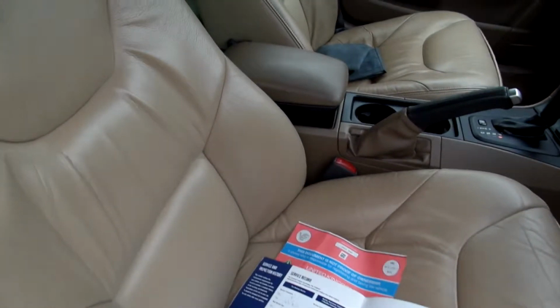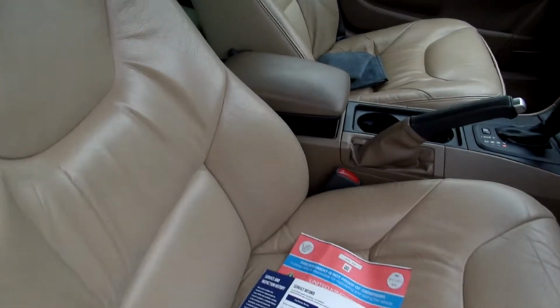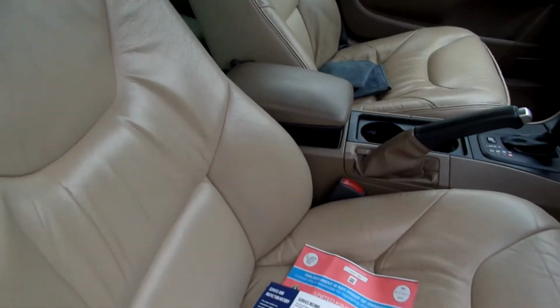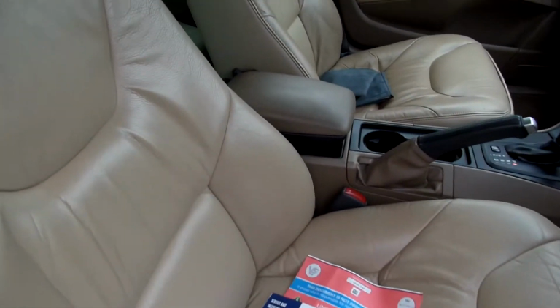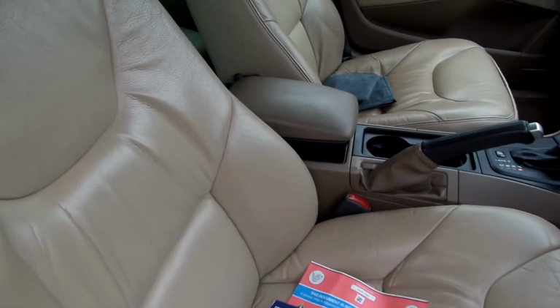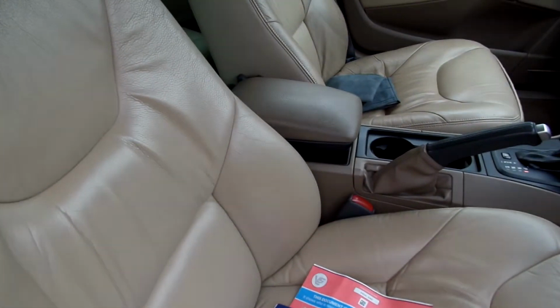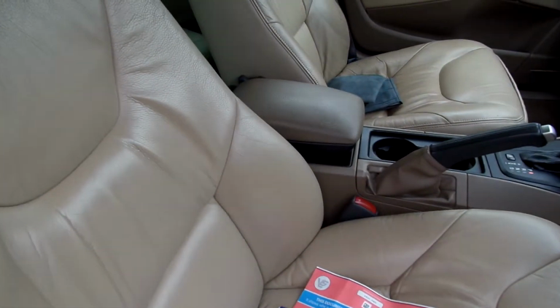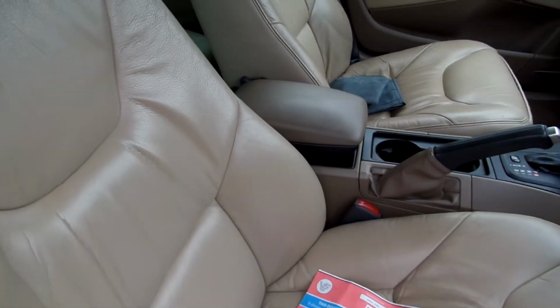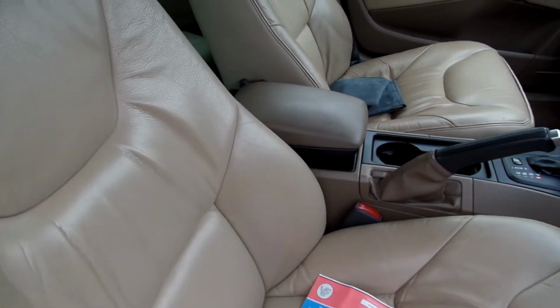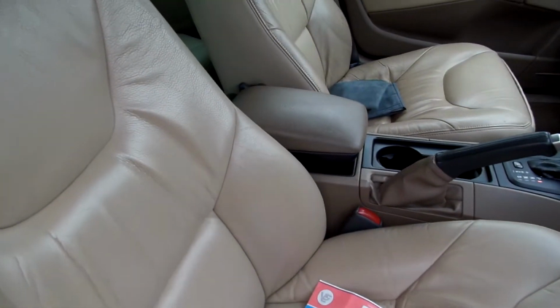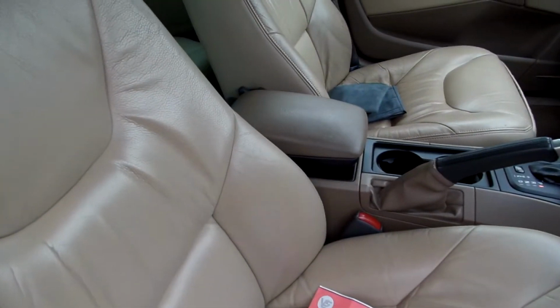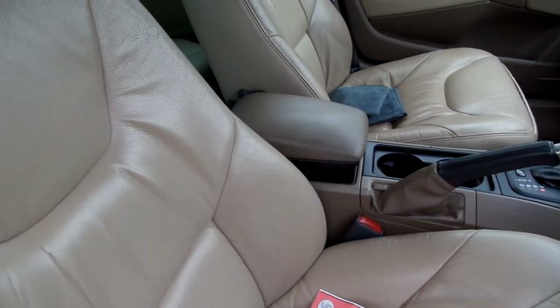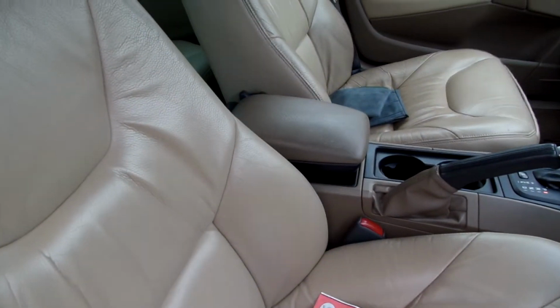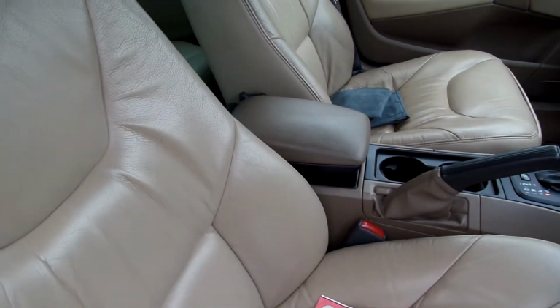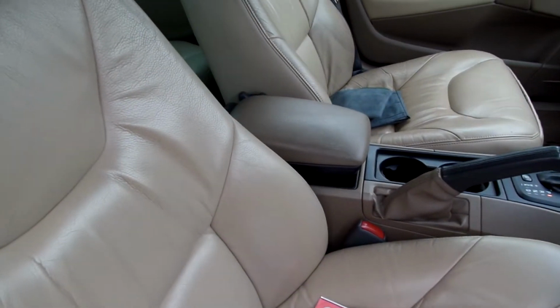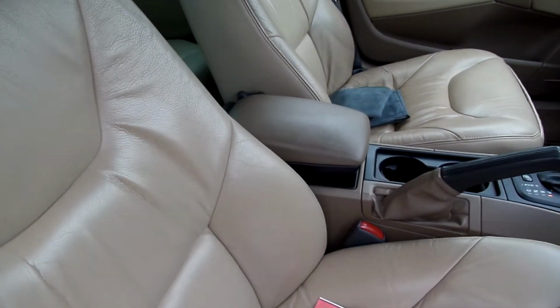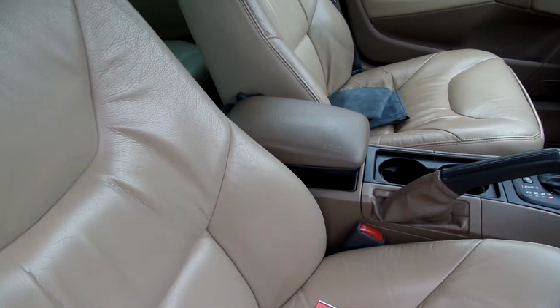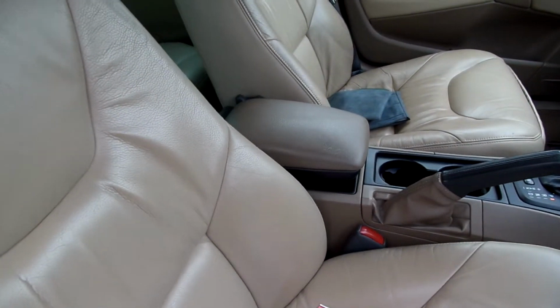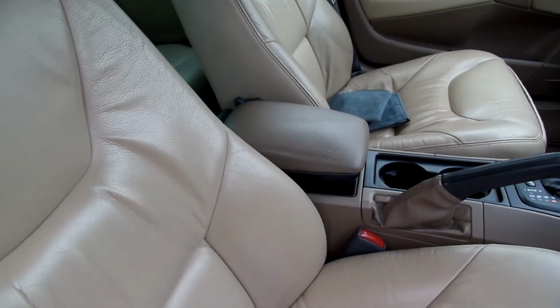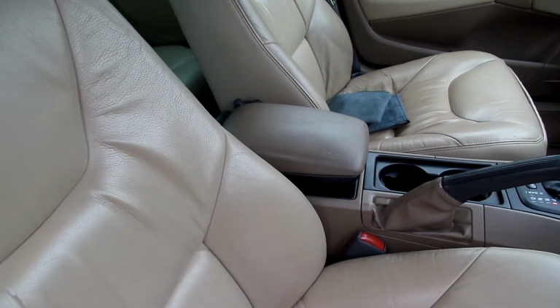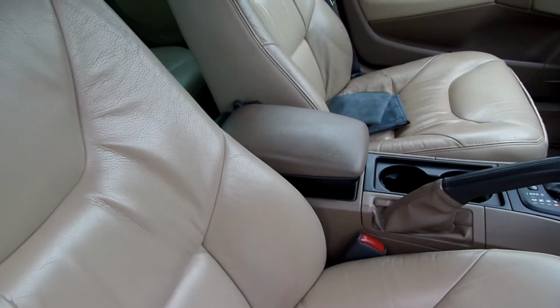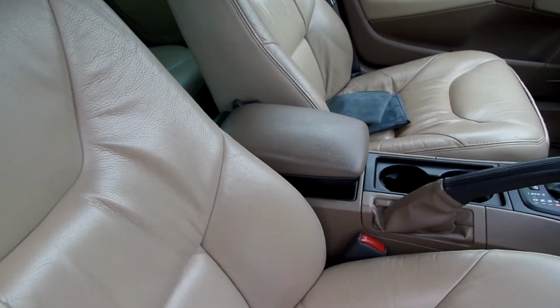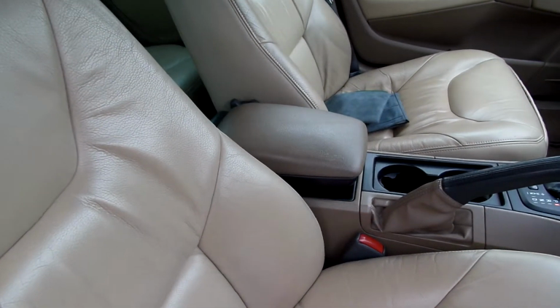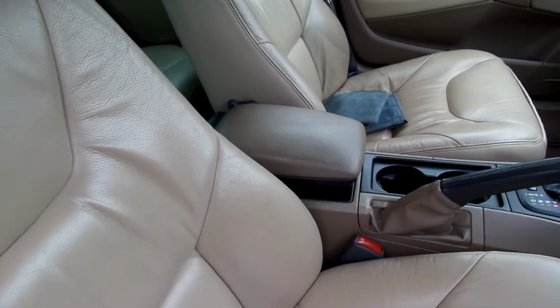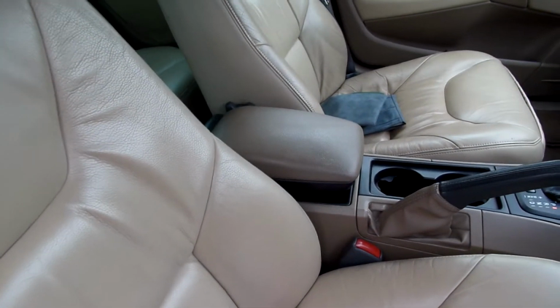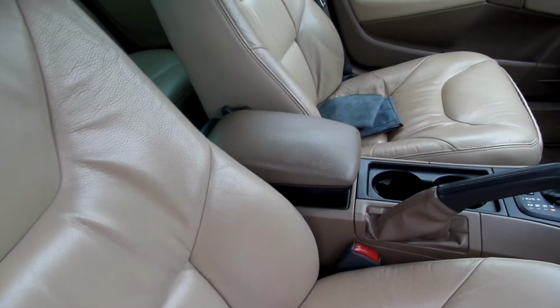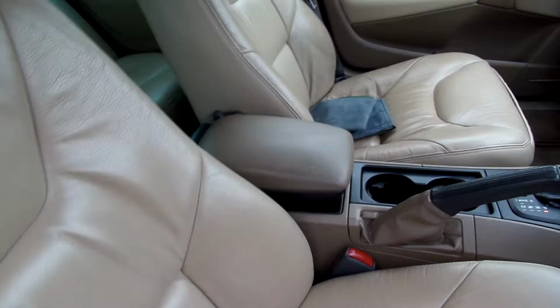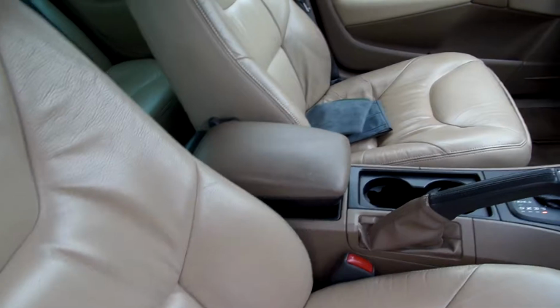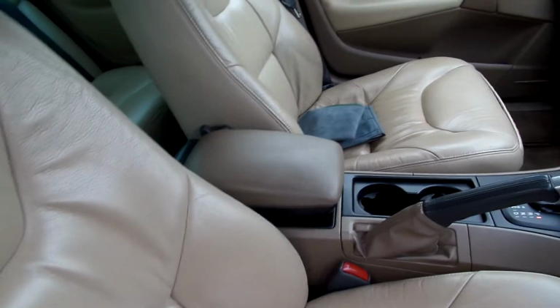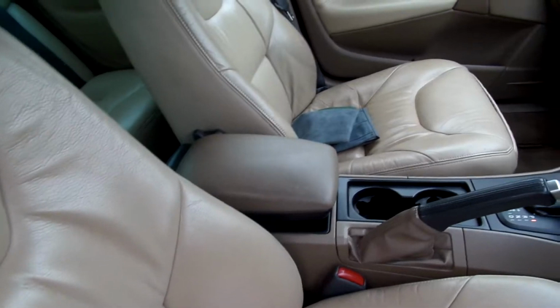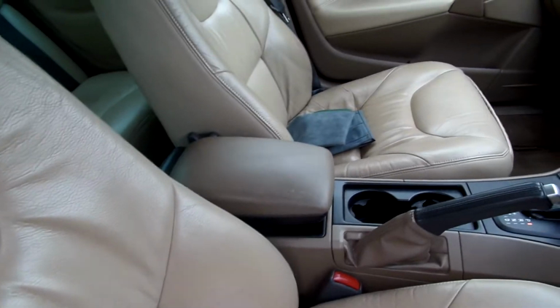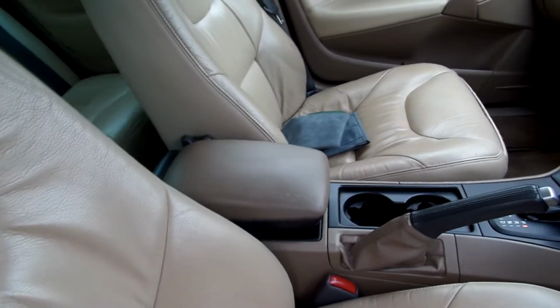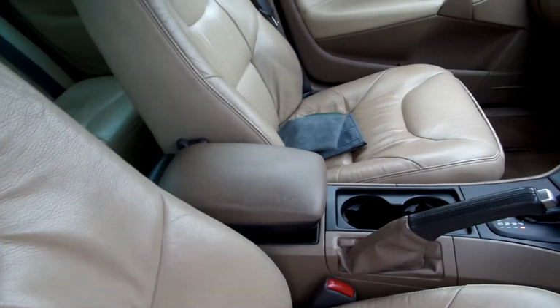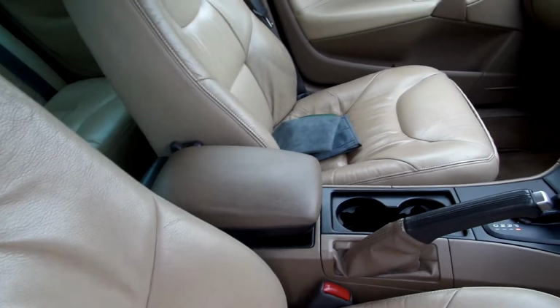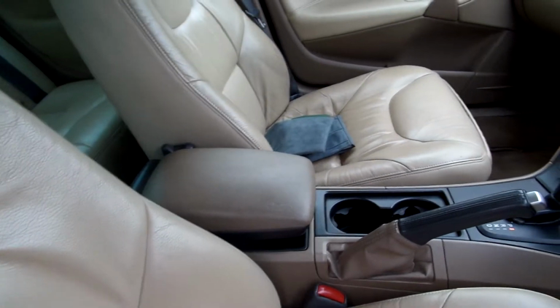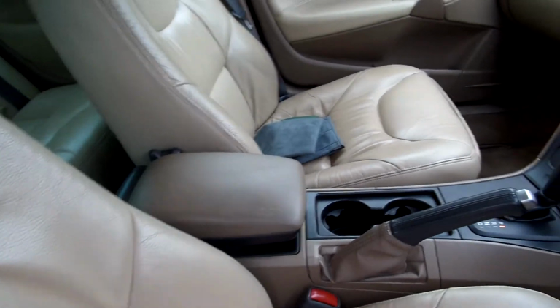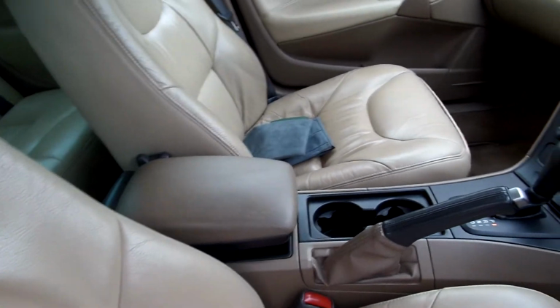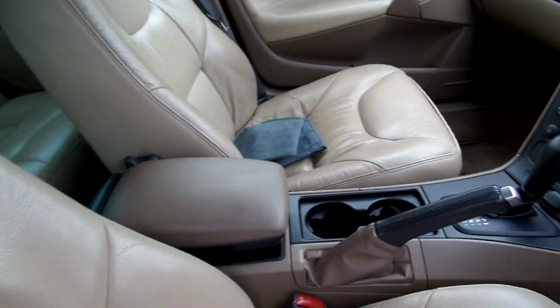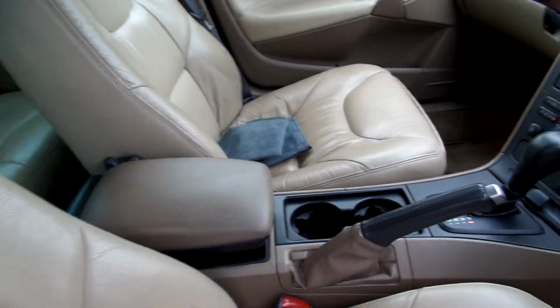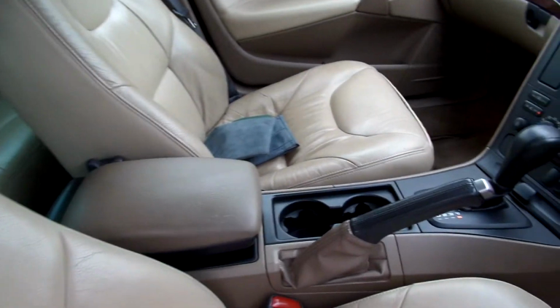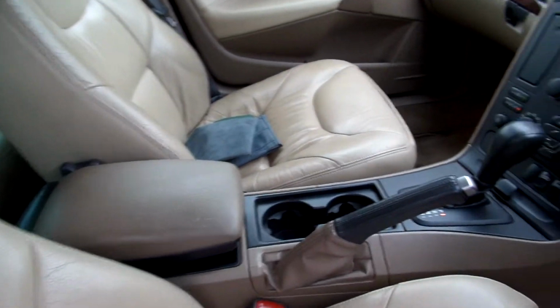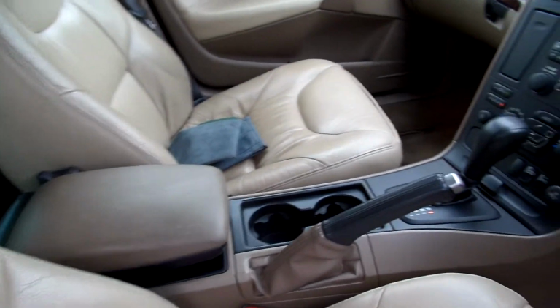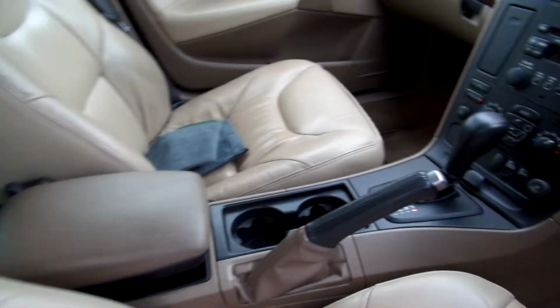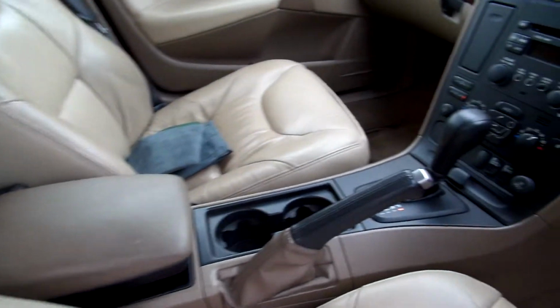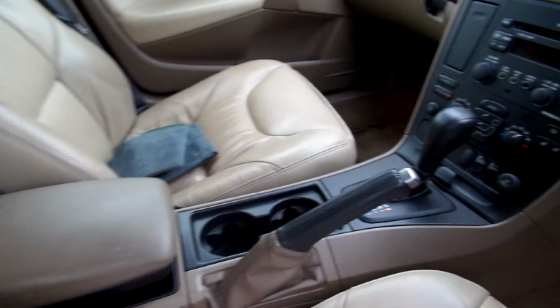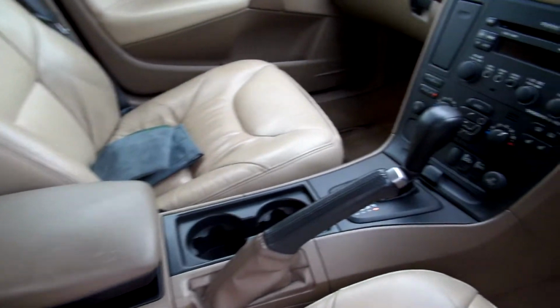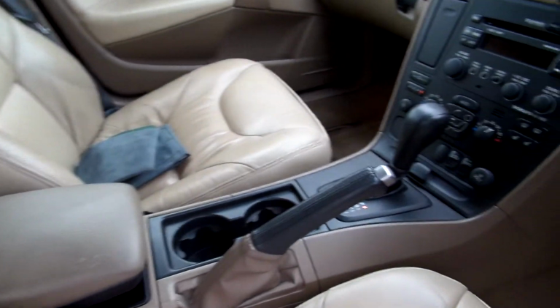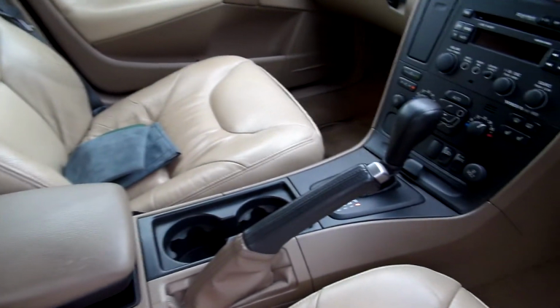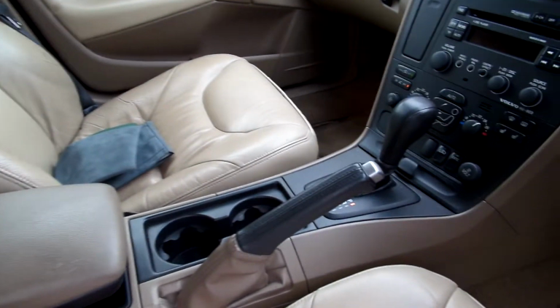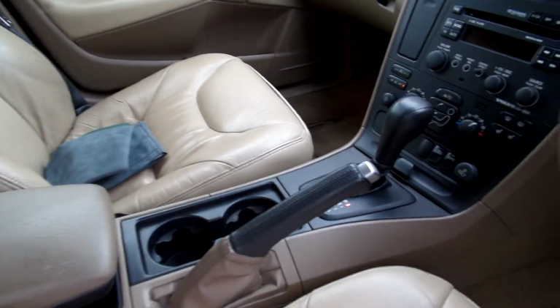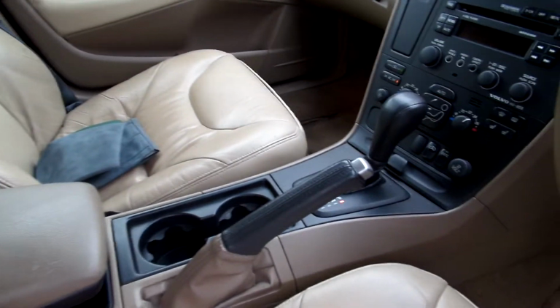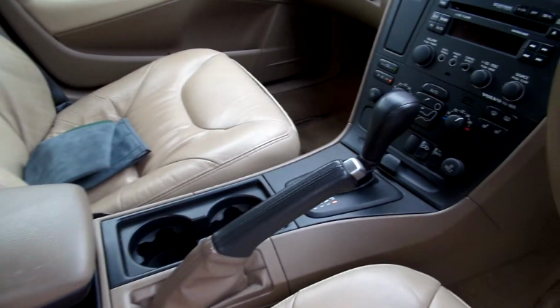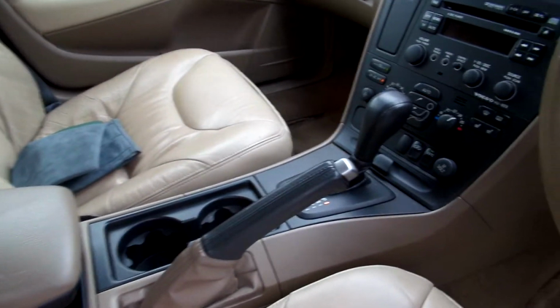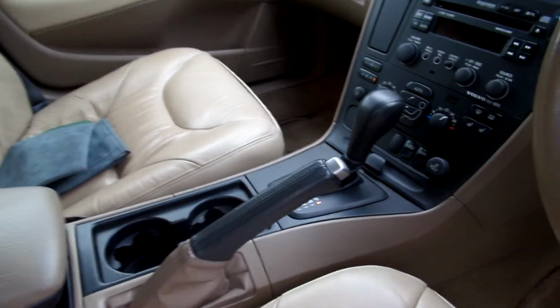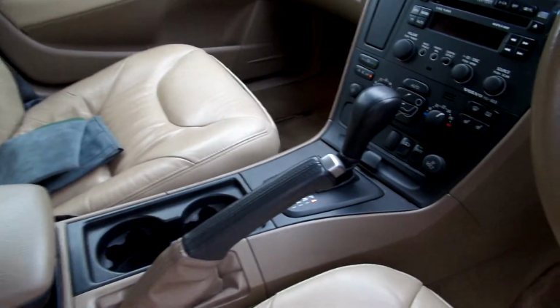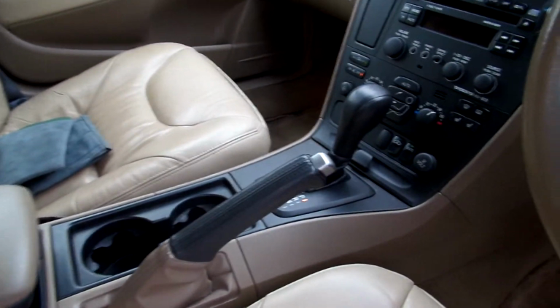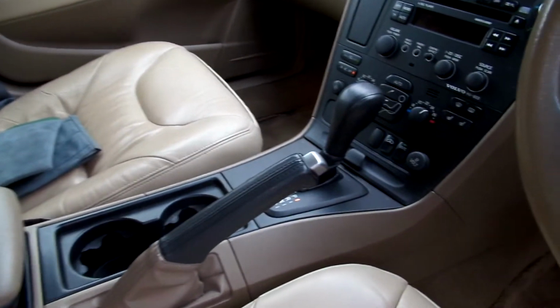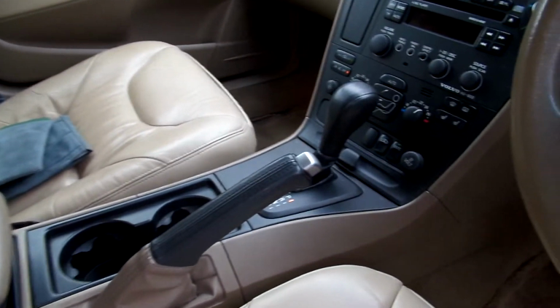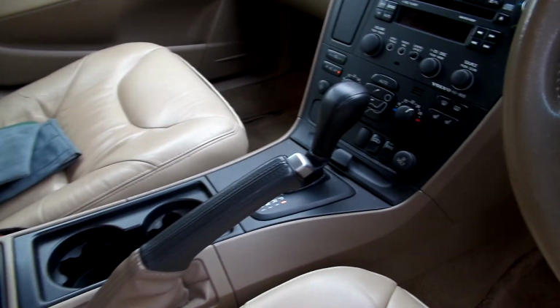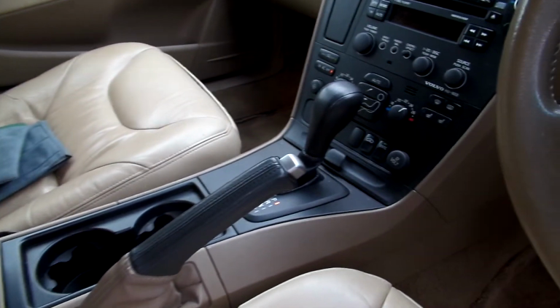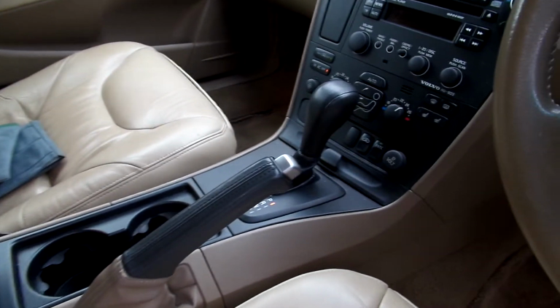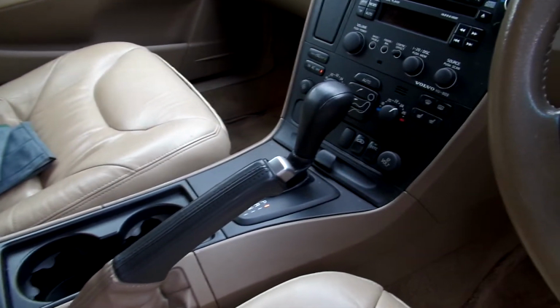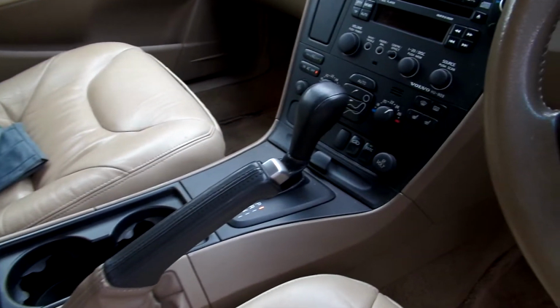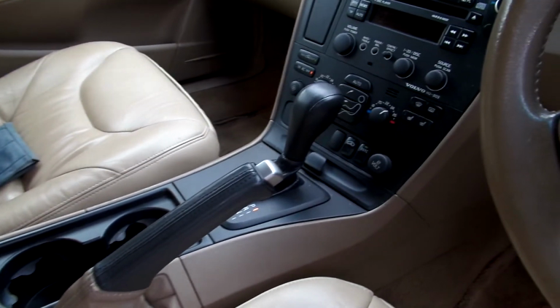The driver's seat has just started to show signs of wear and tear. No actual cracks, no actual rips — just slight wear.